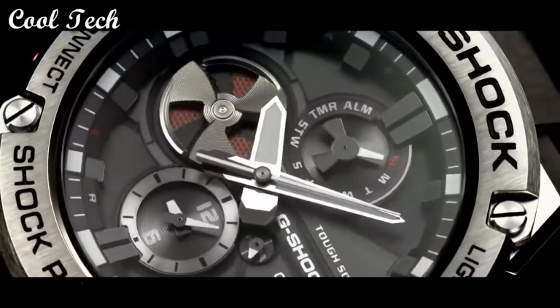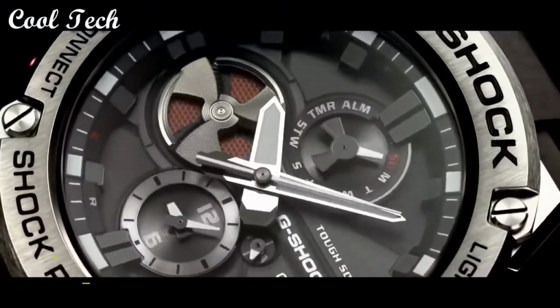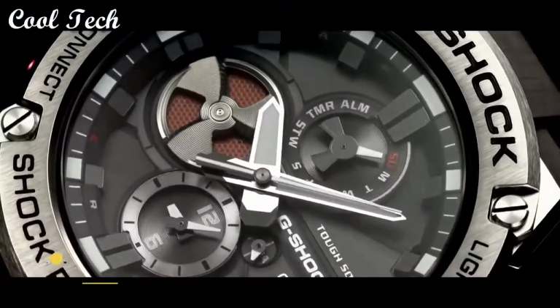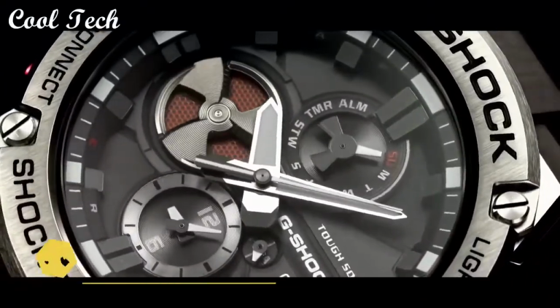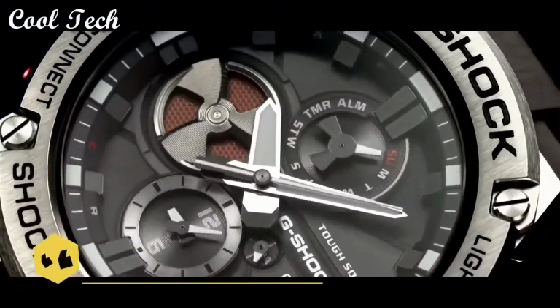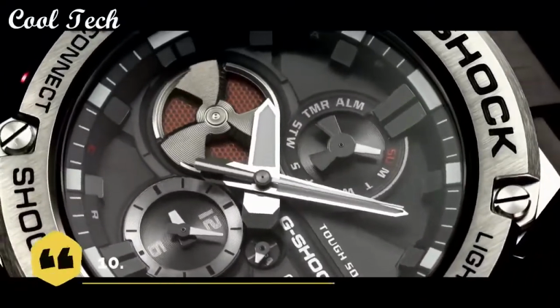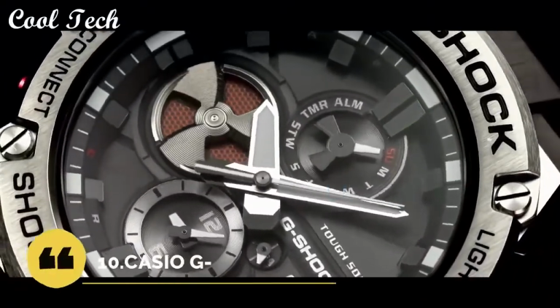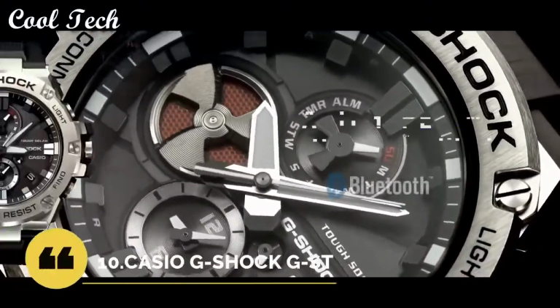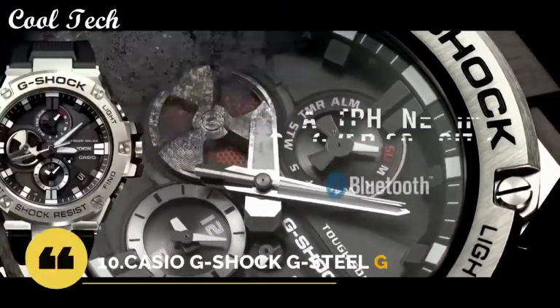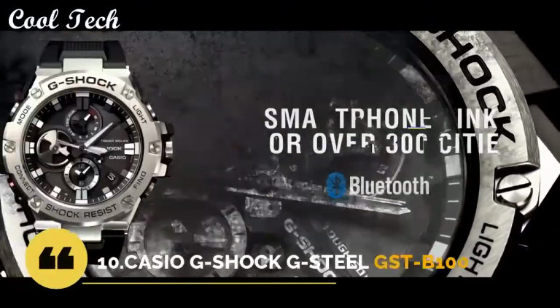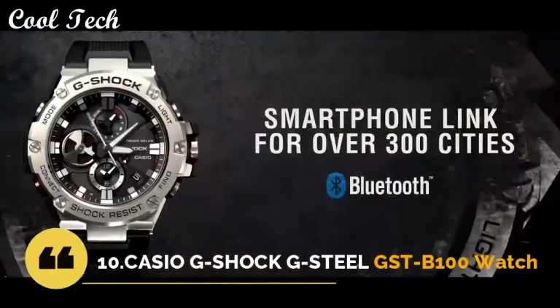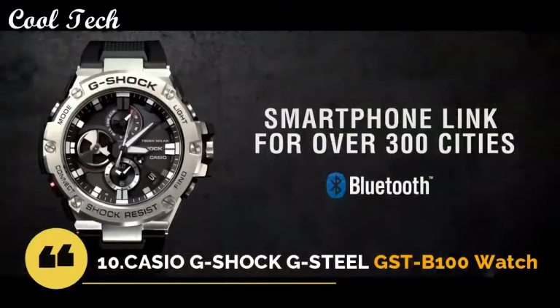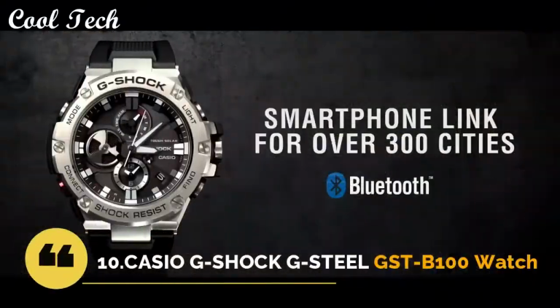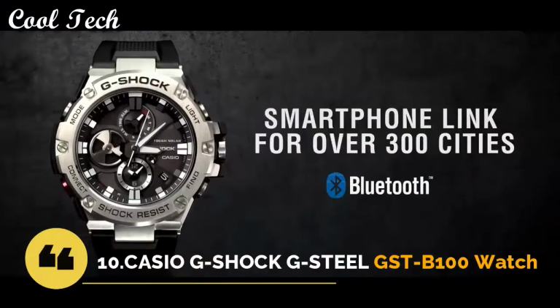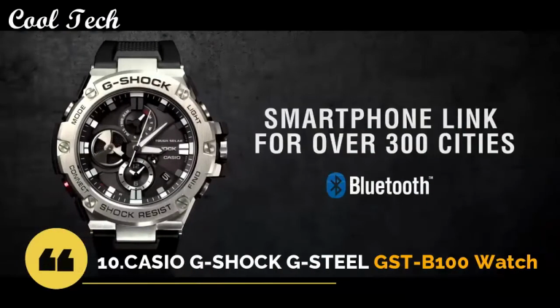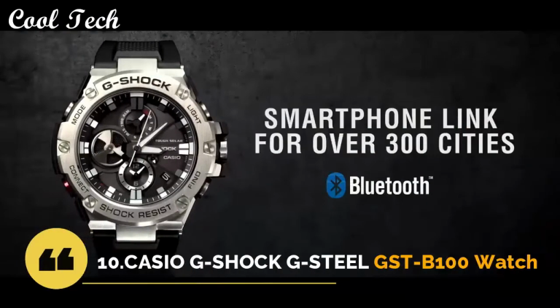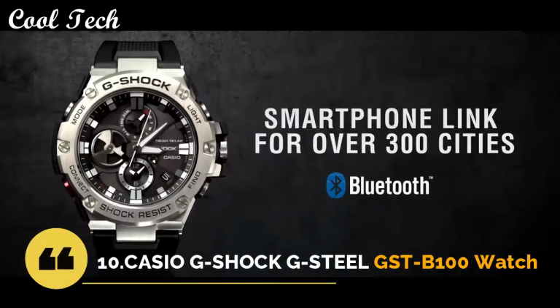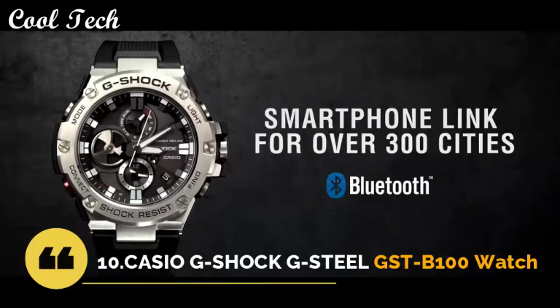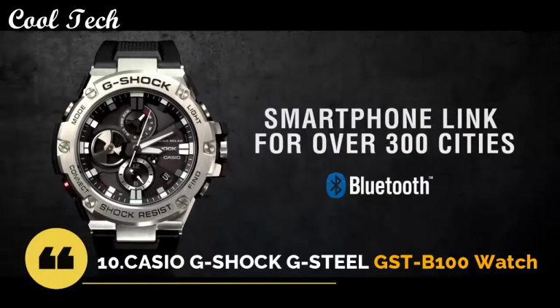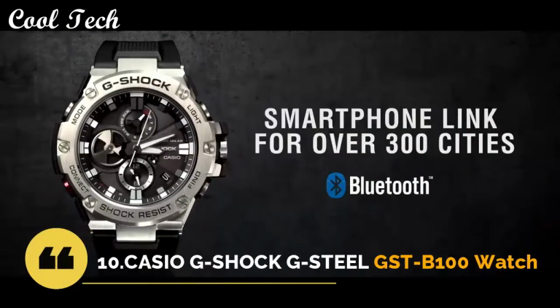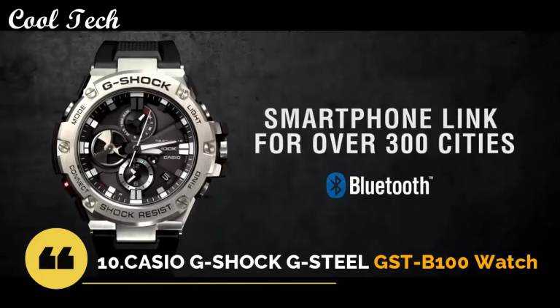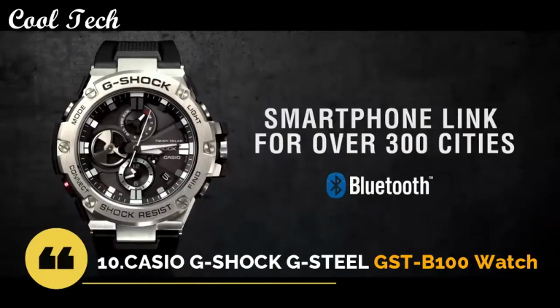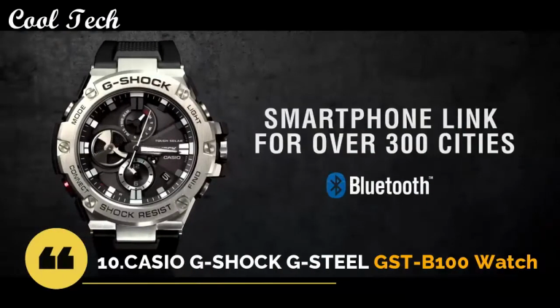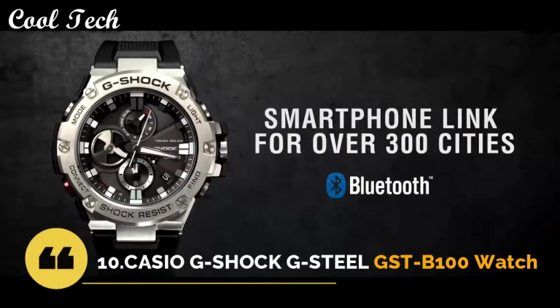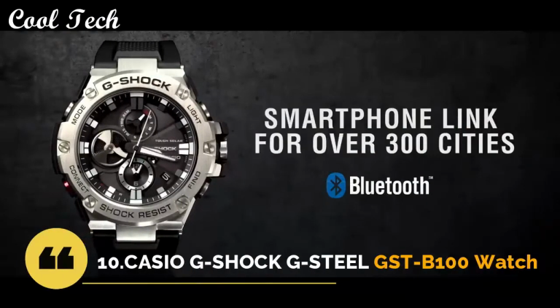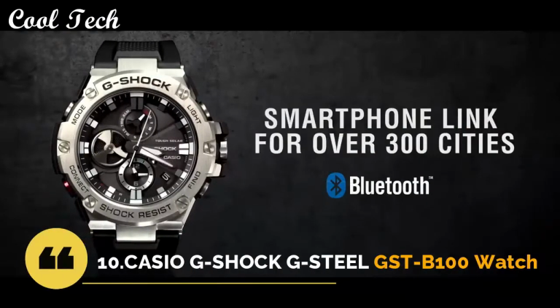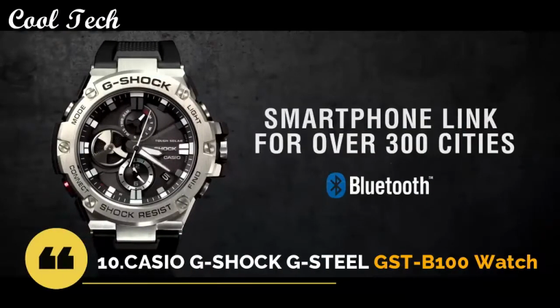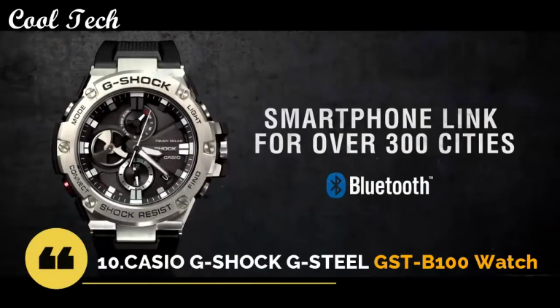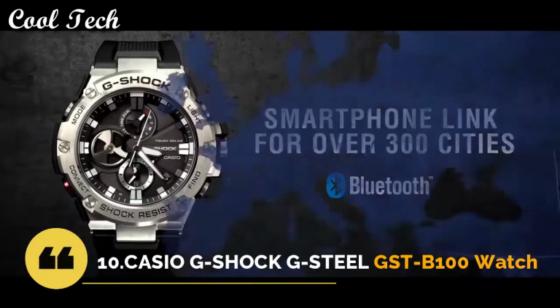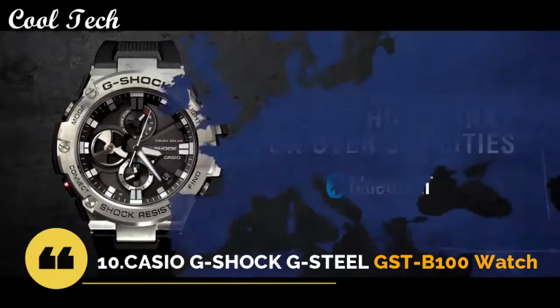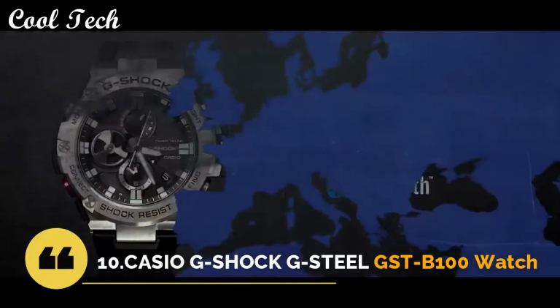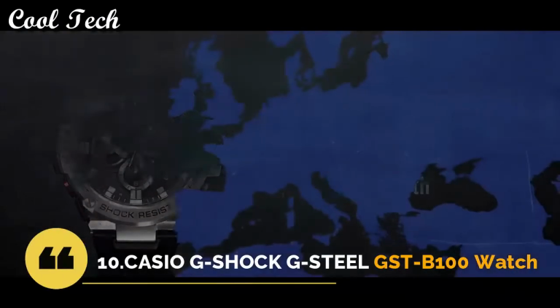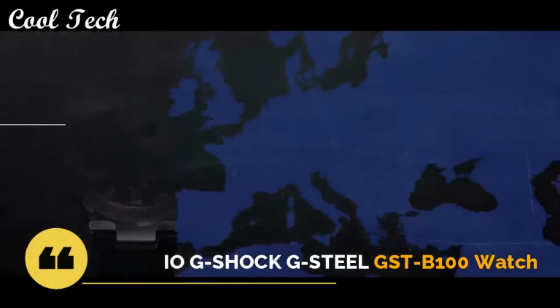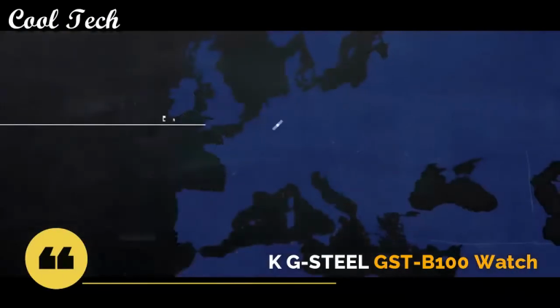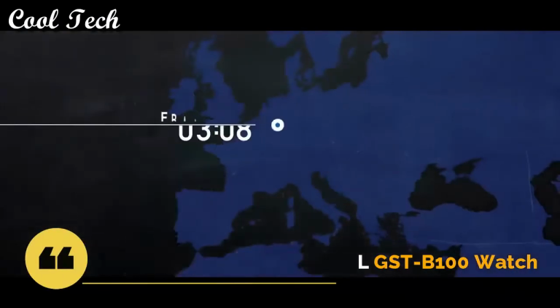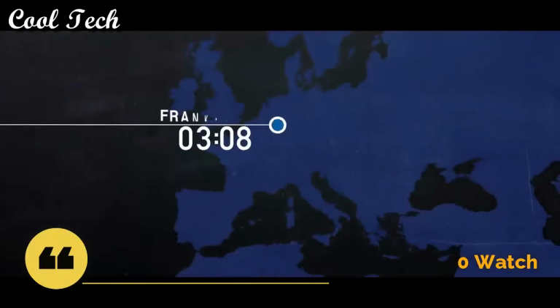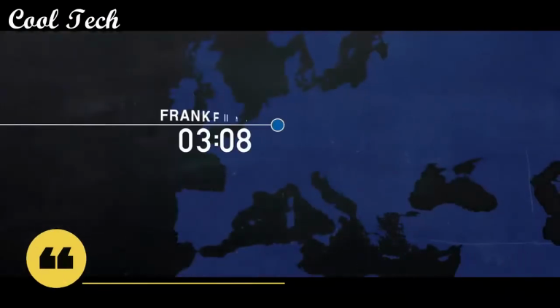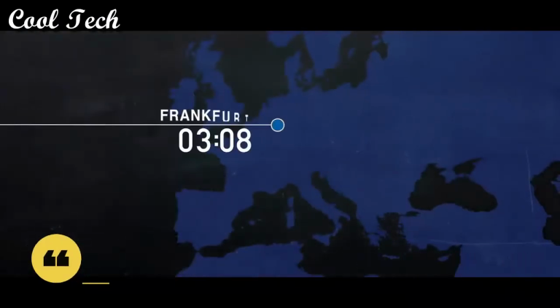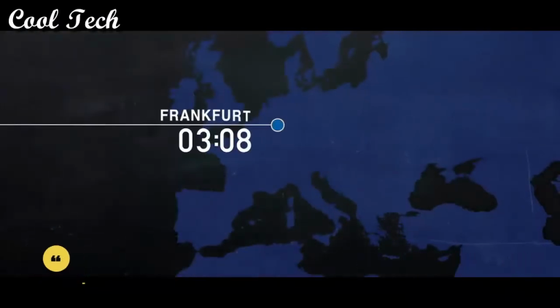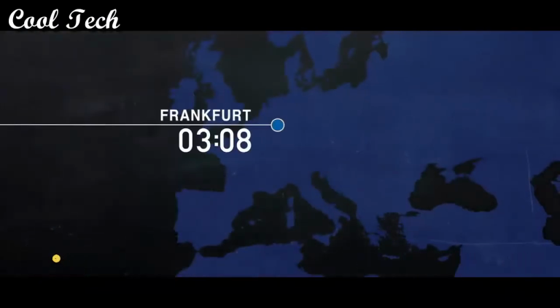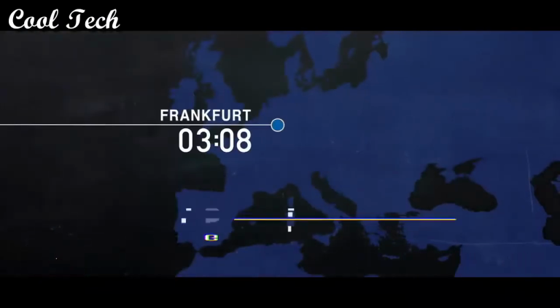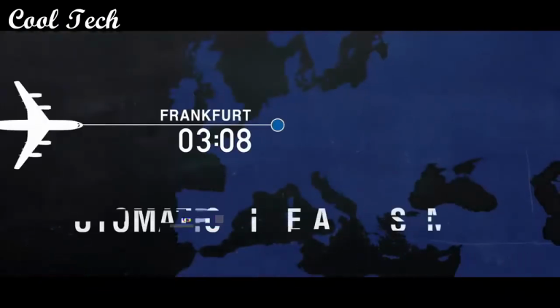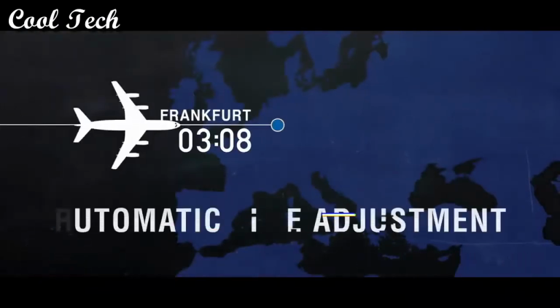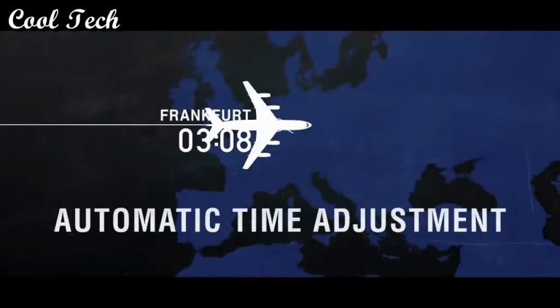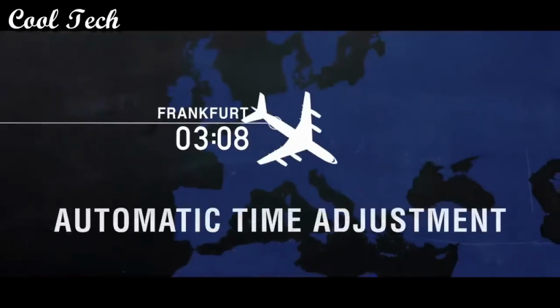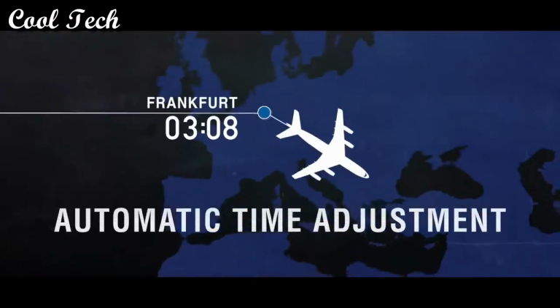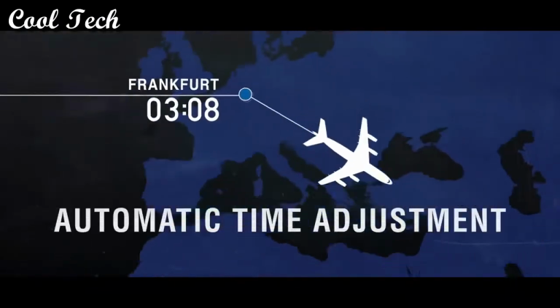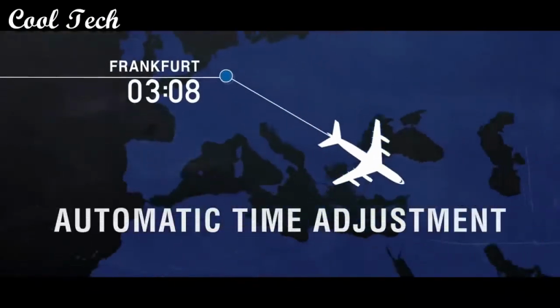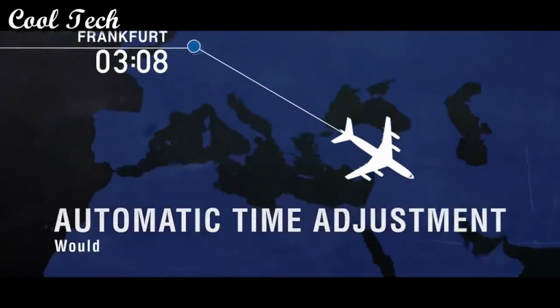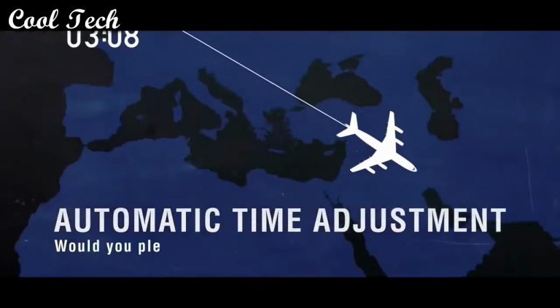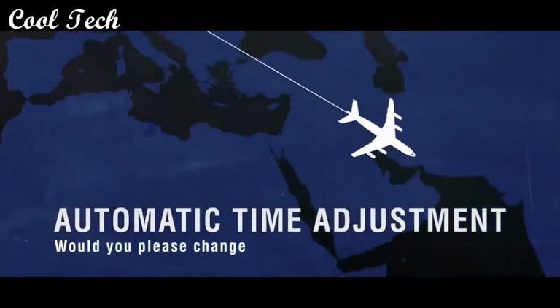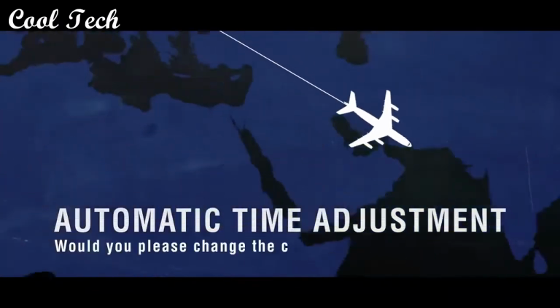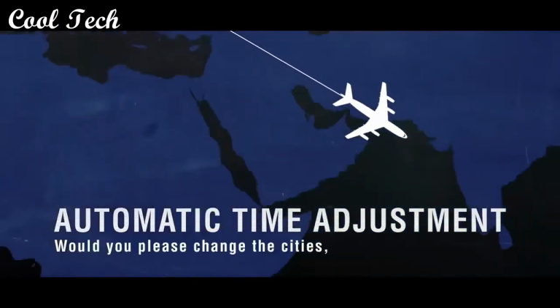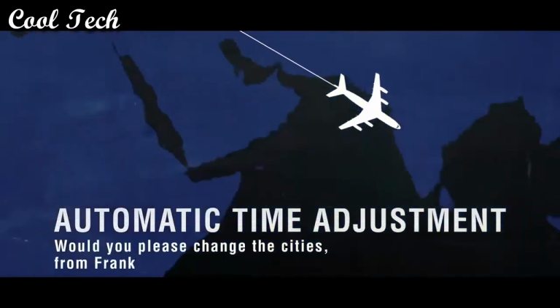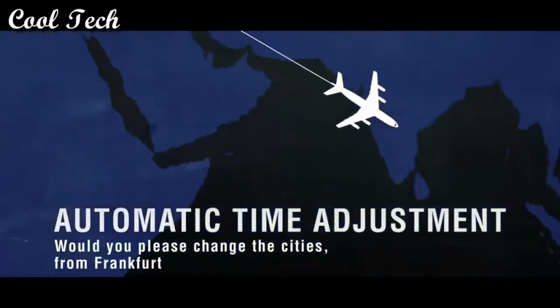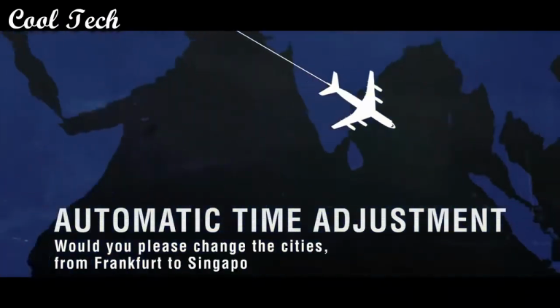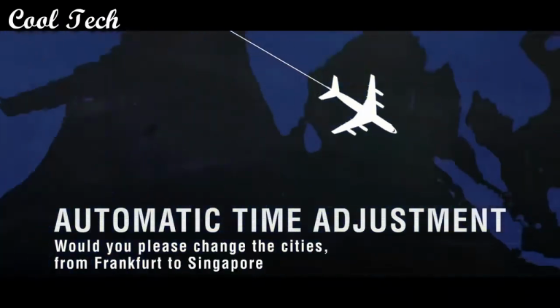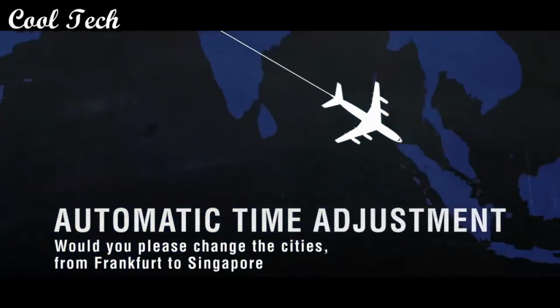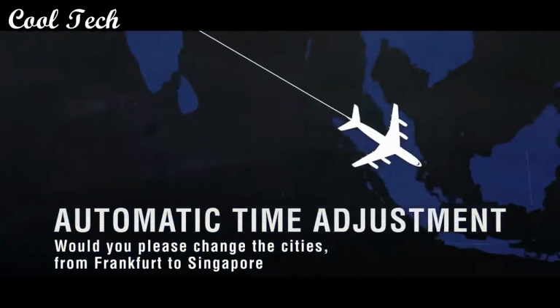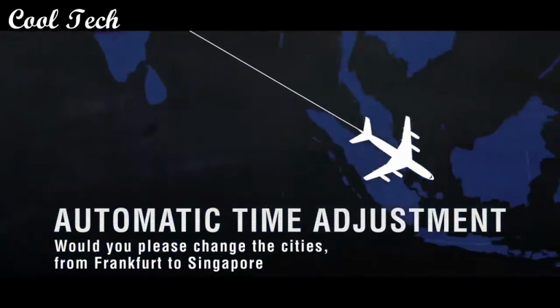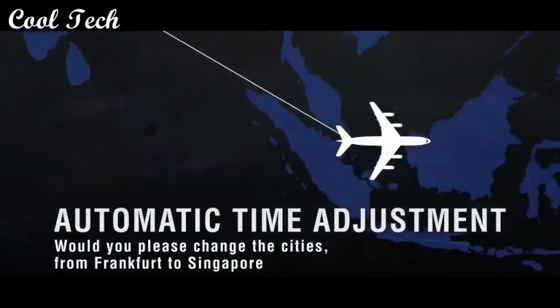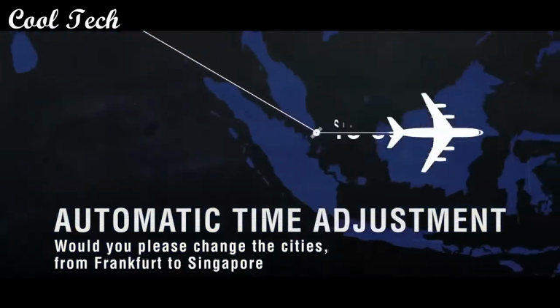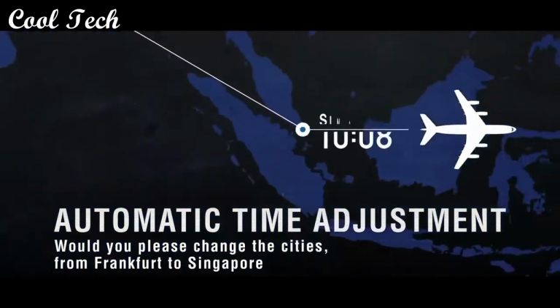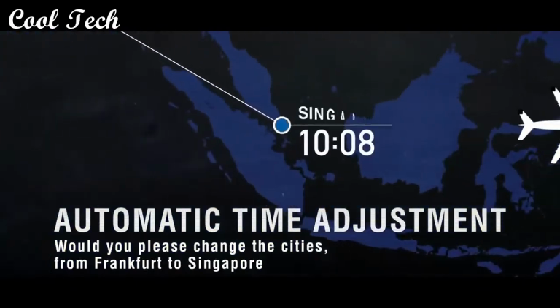Hello everyone, today we look at the best Casio G-Shock watches under $300 in the market in 2021.